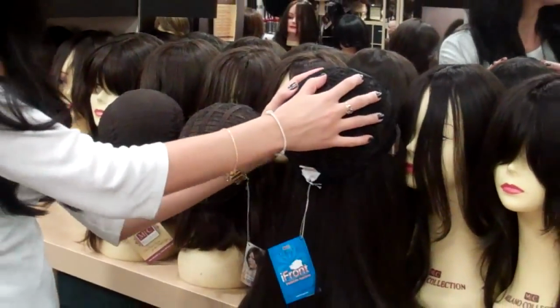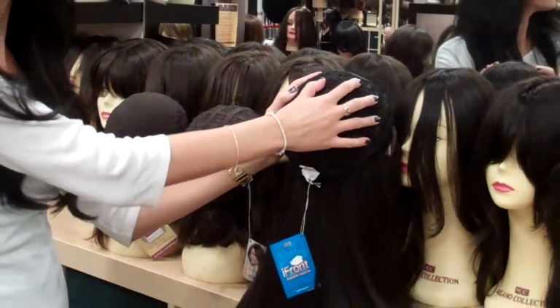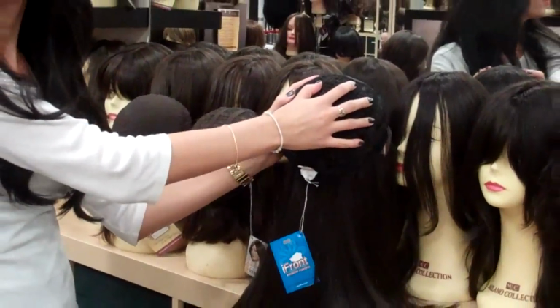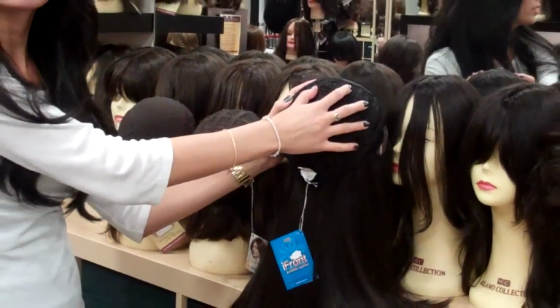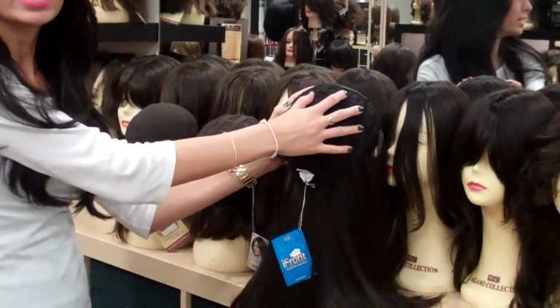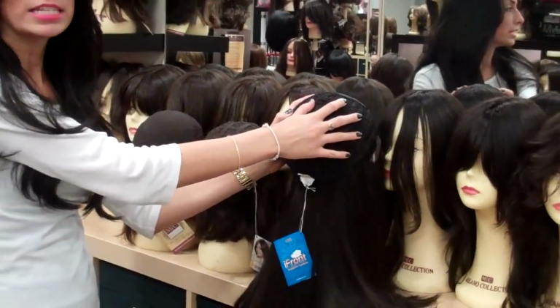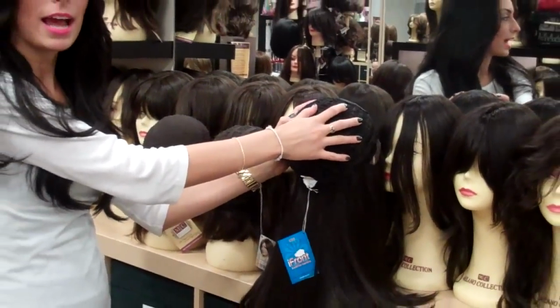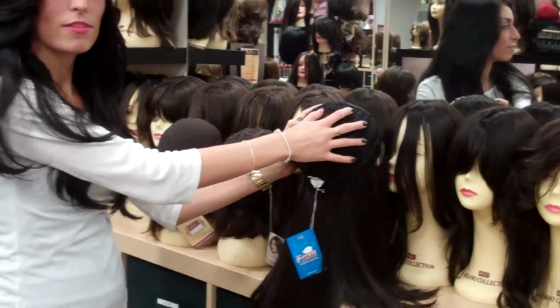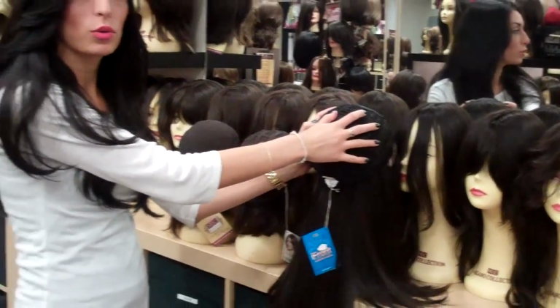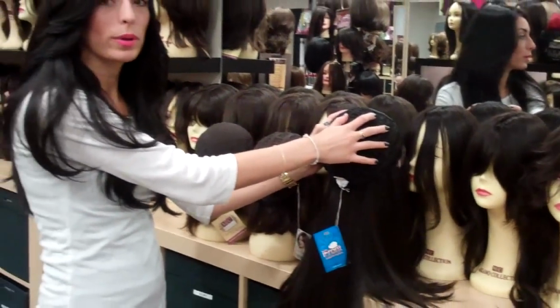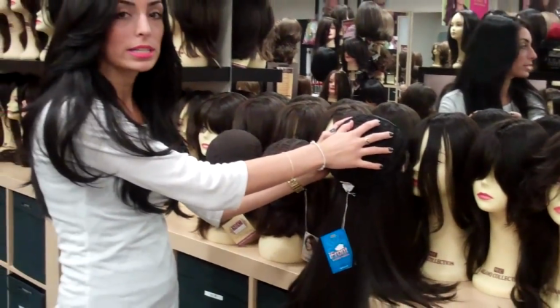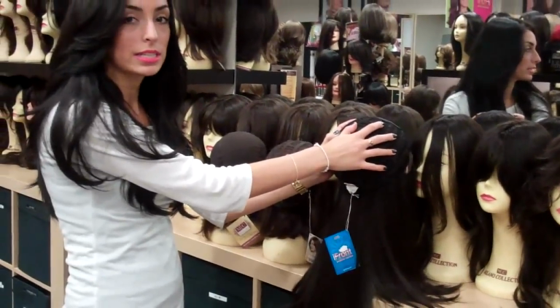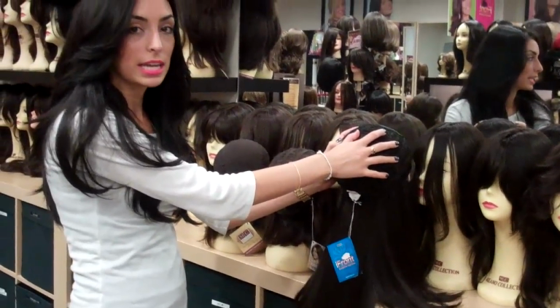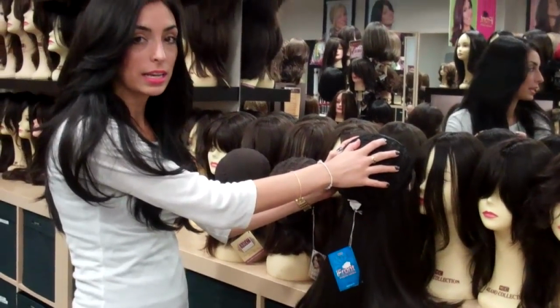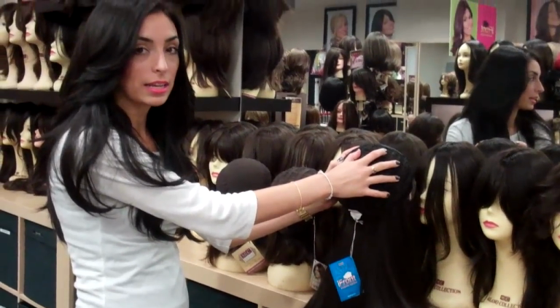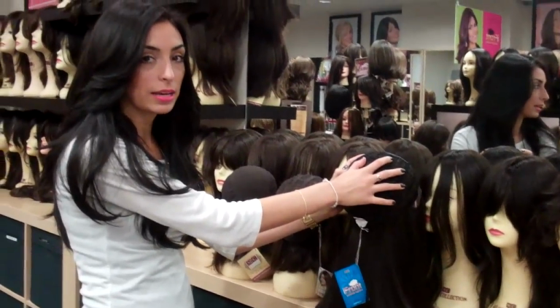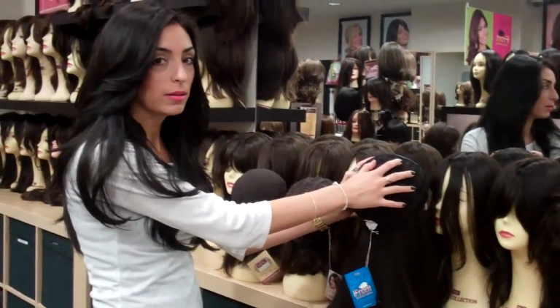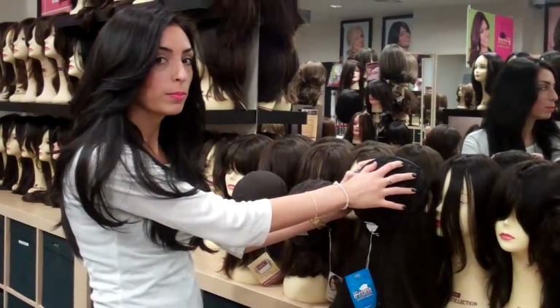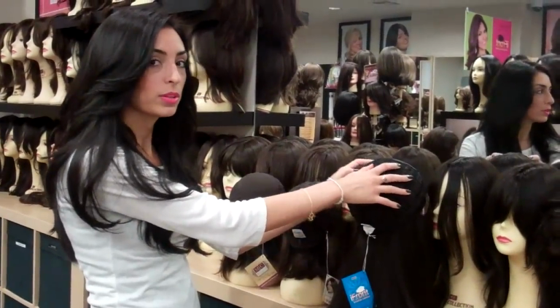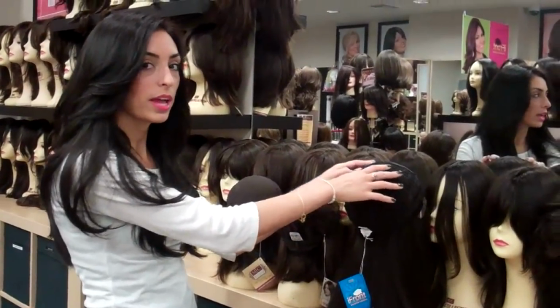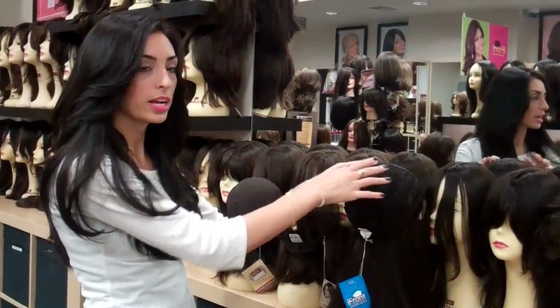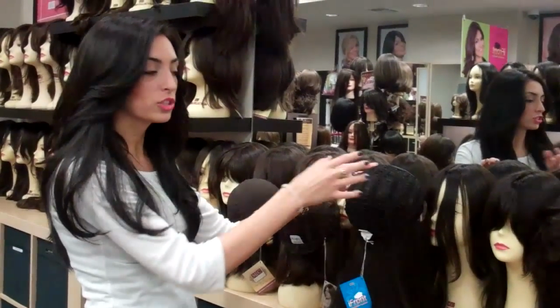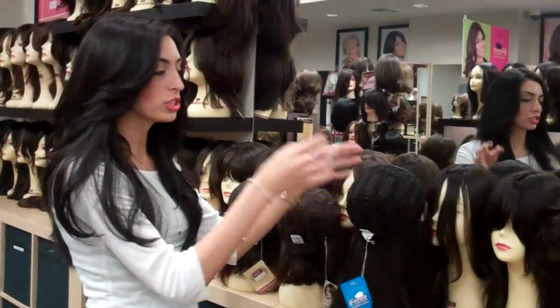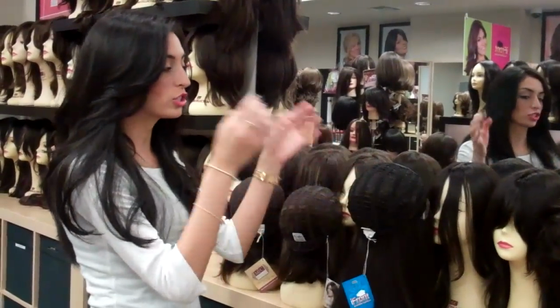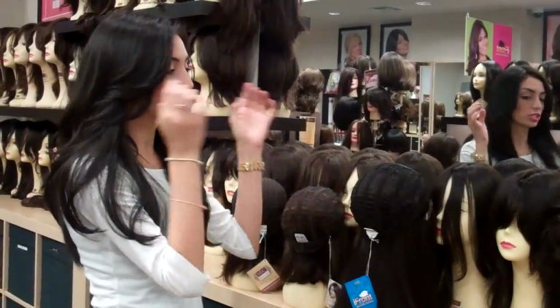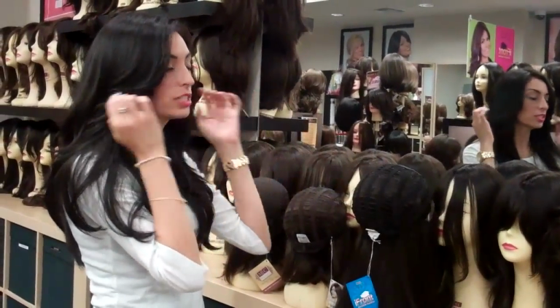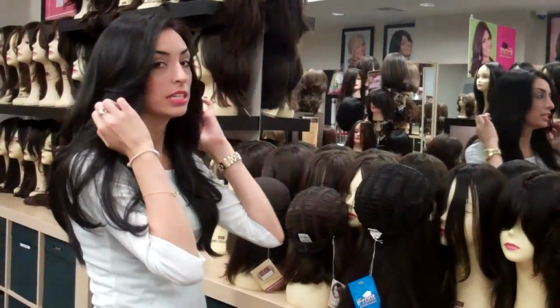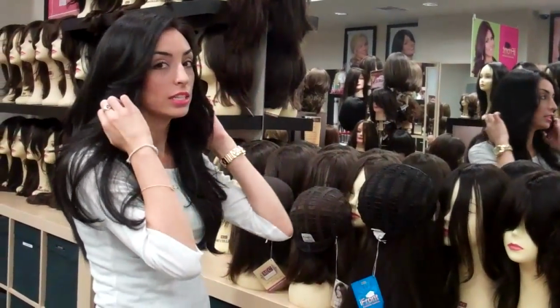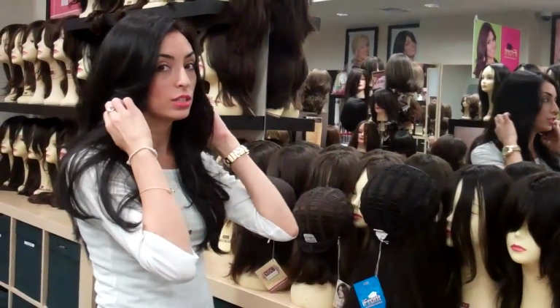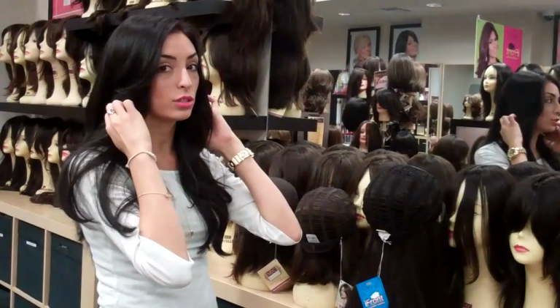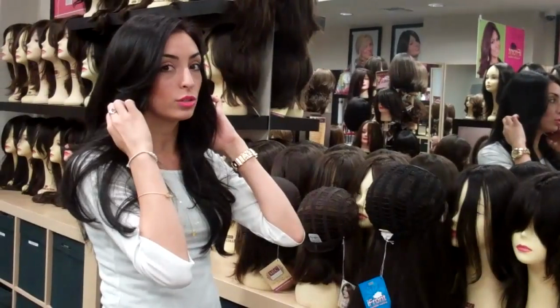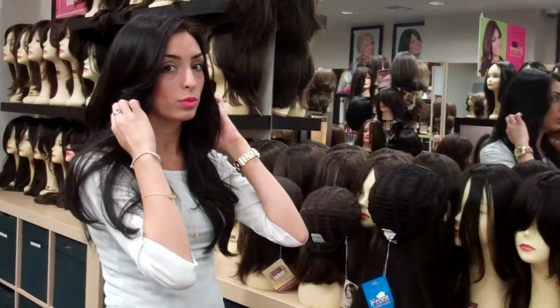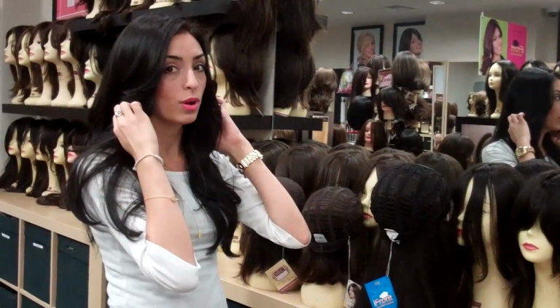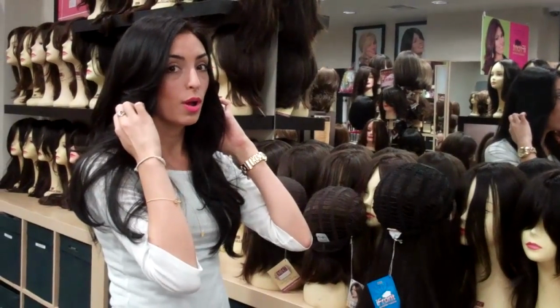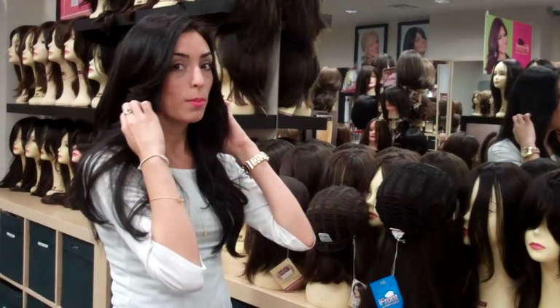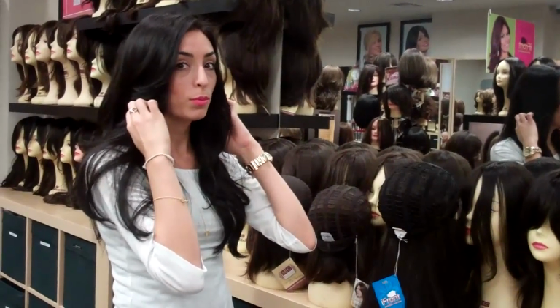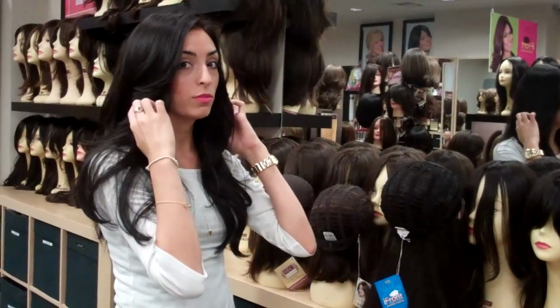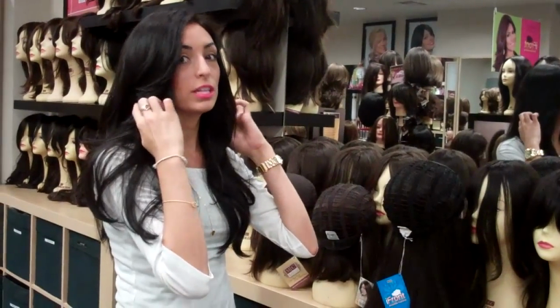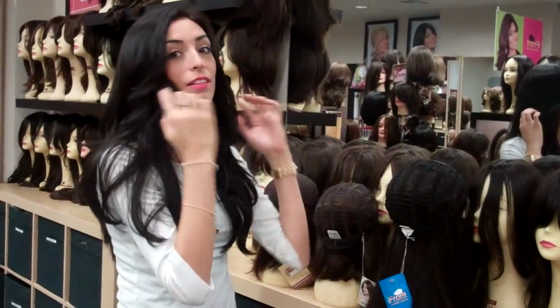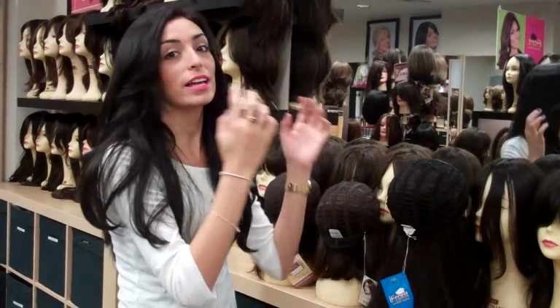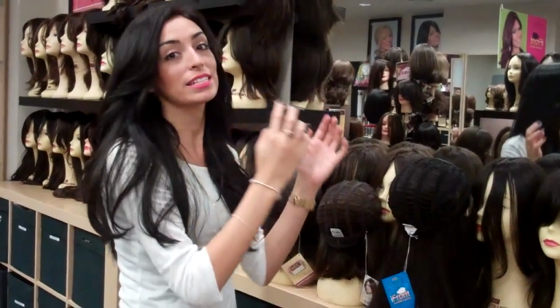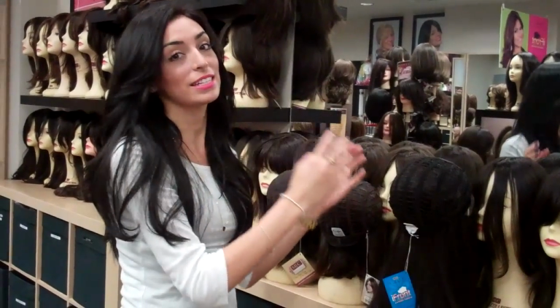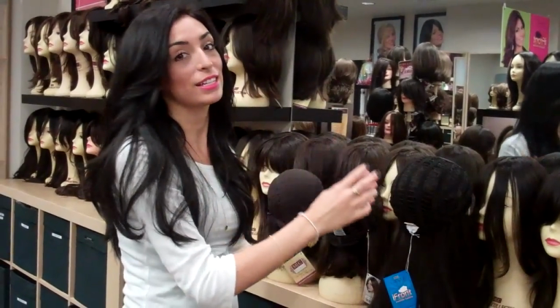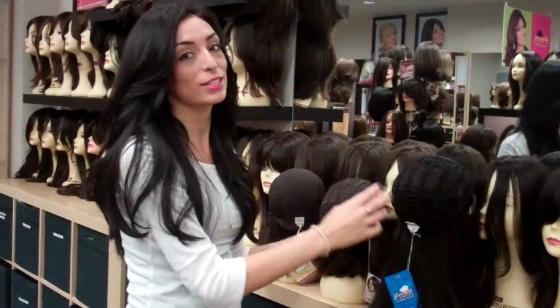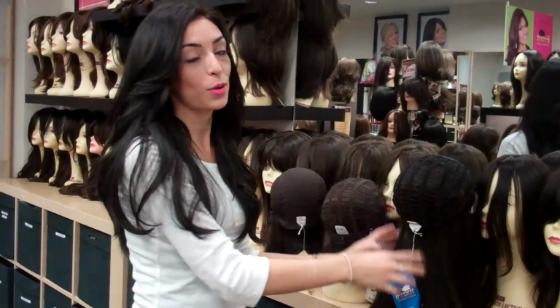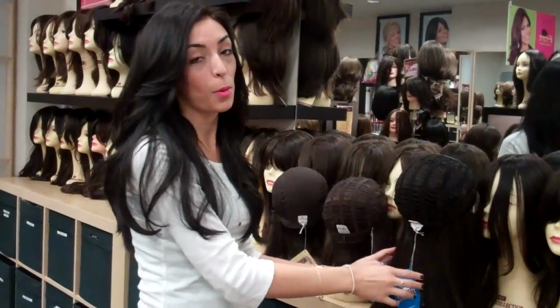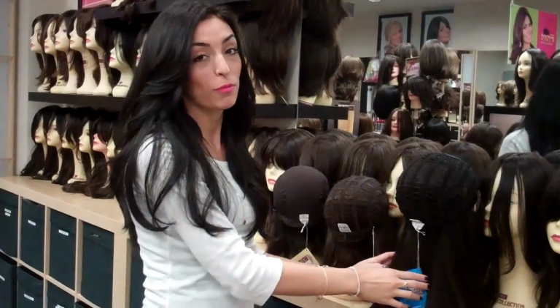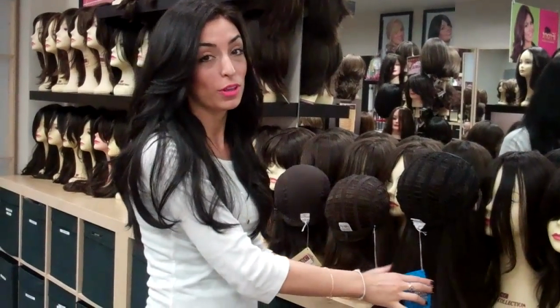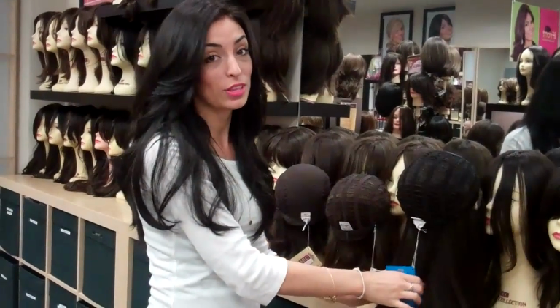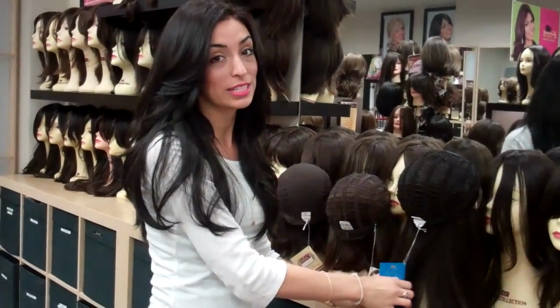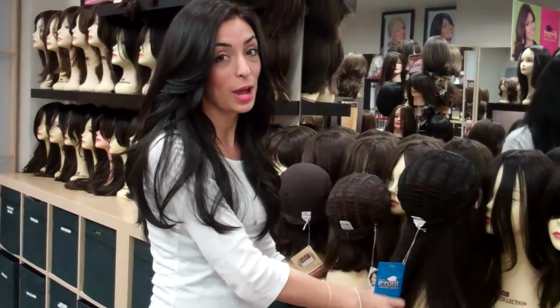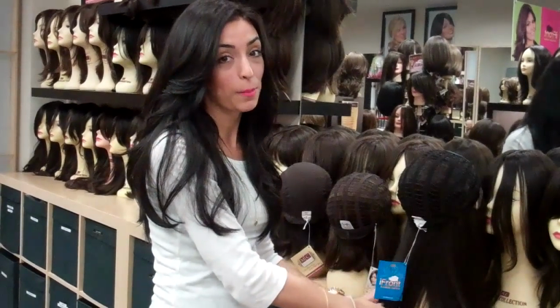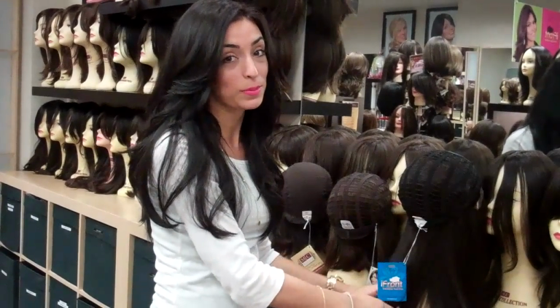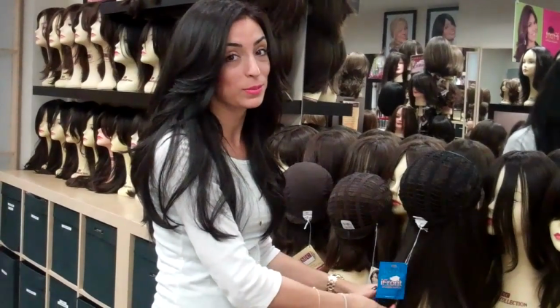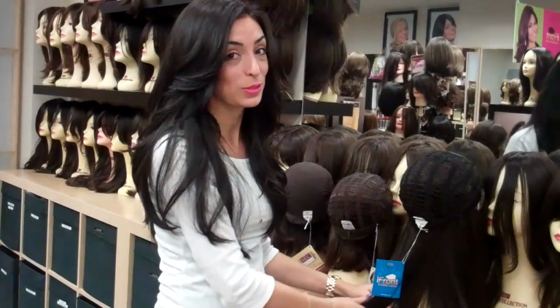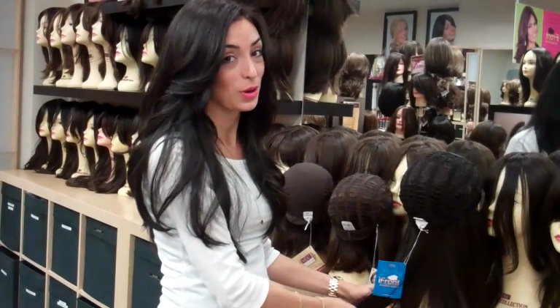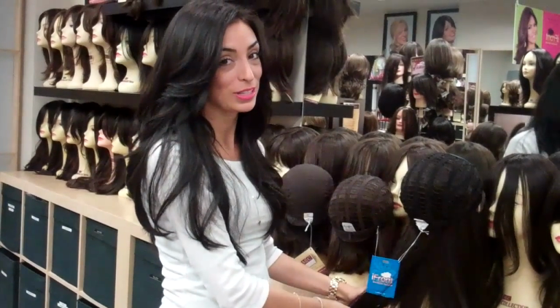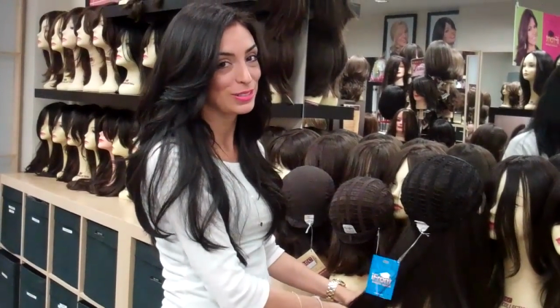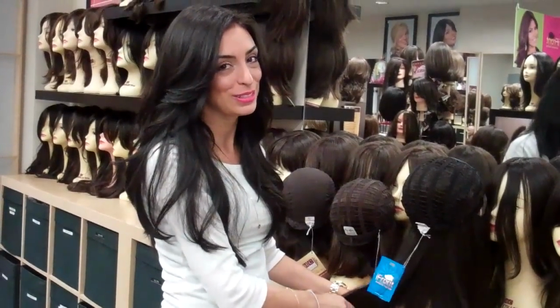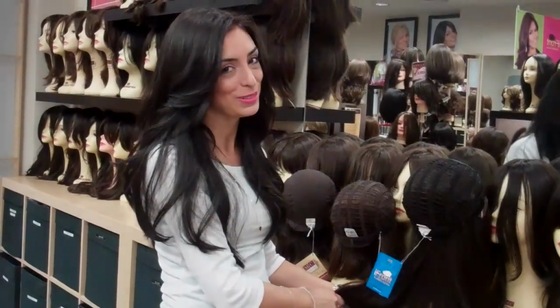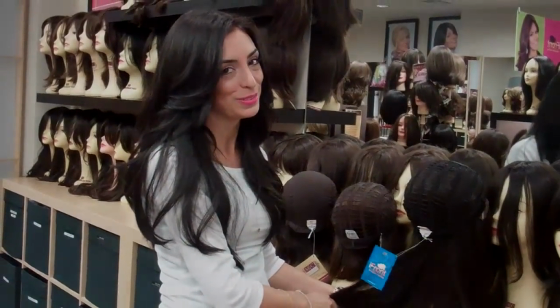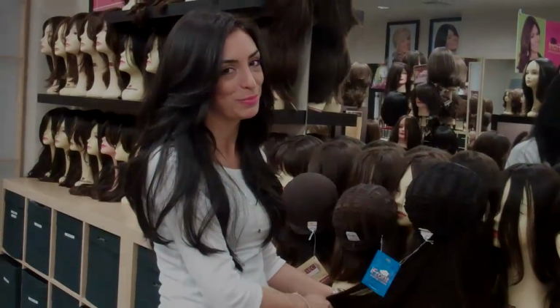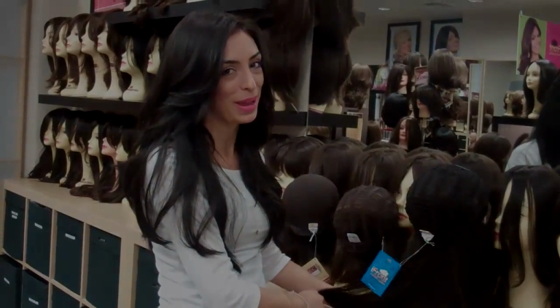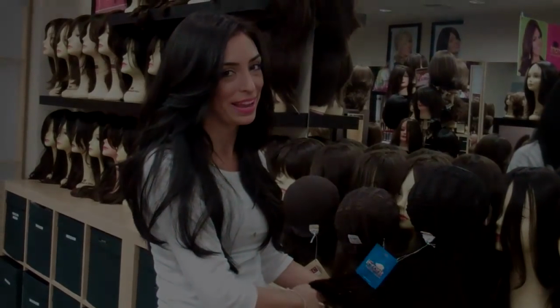A lot of people think they need to have their wigs taken in, but they actually just need to move the elastic. So hopefully this helps. We'll talk to you soon. Bye.